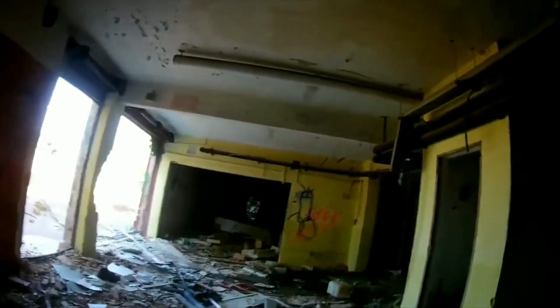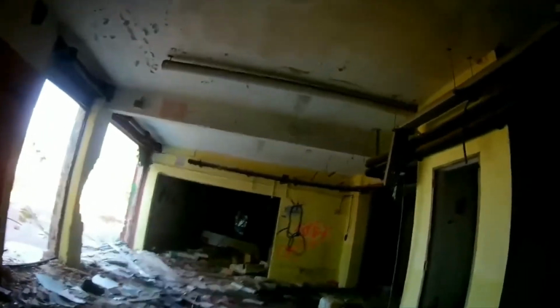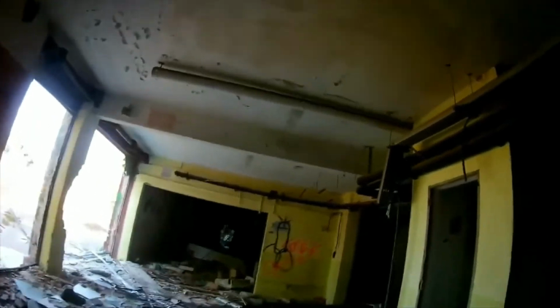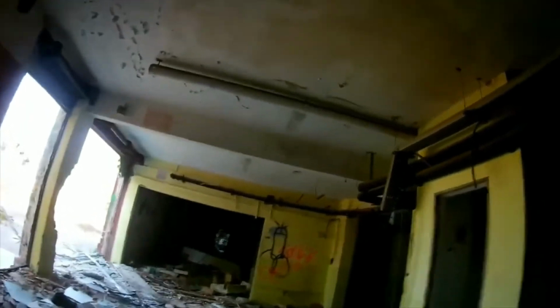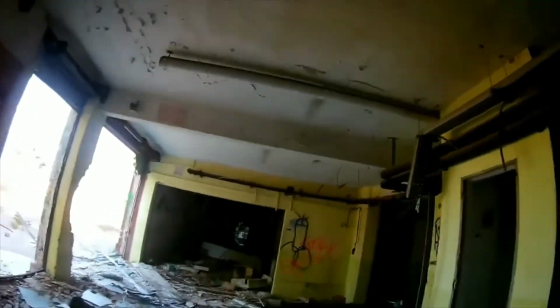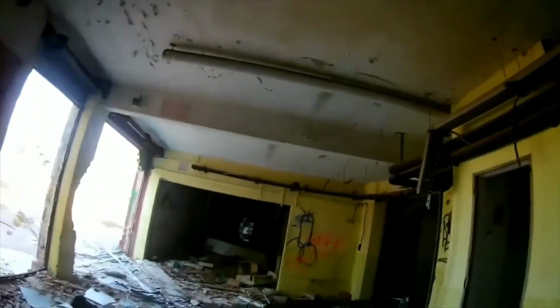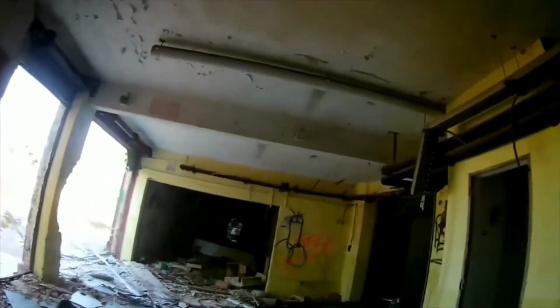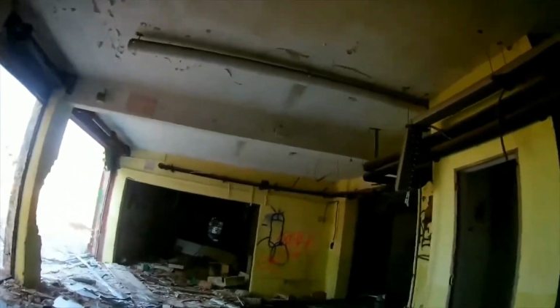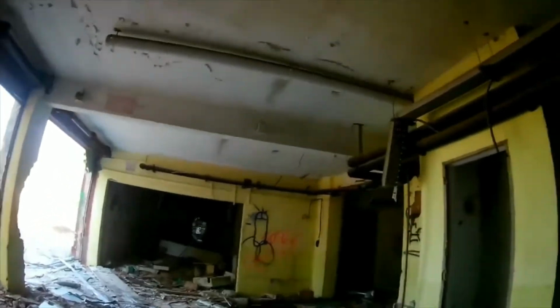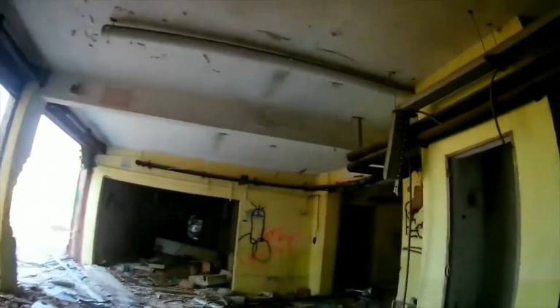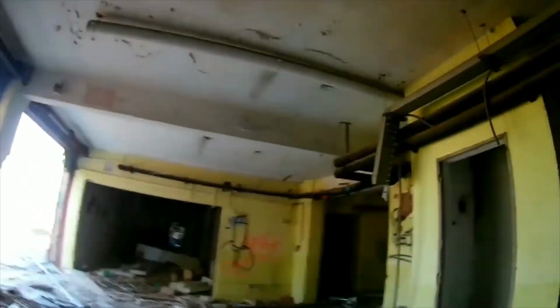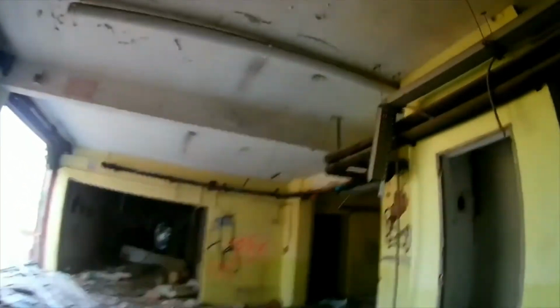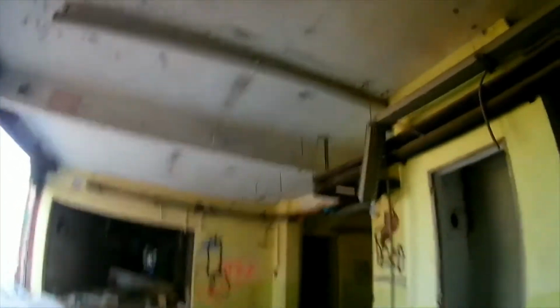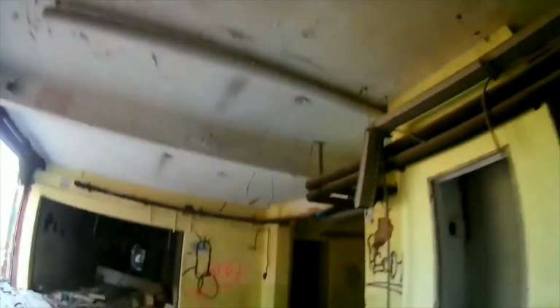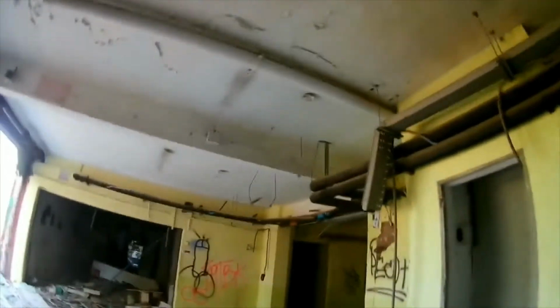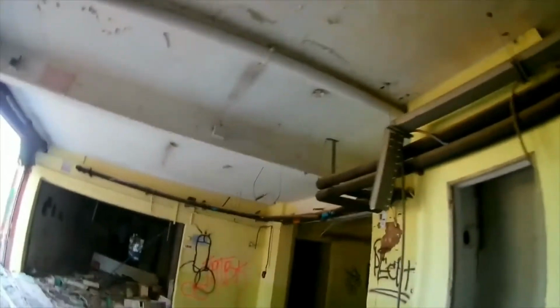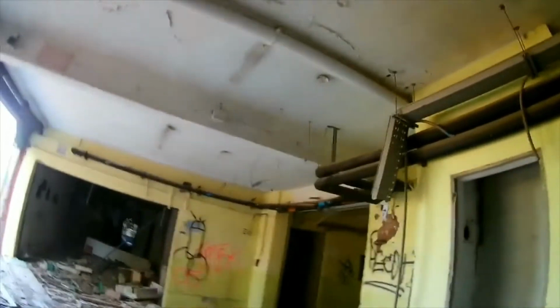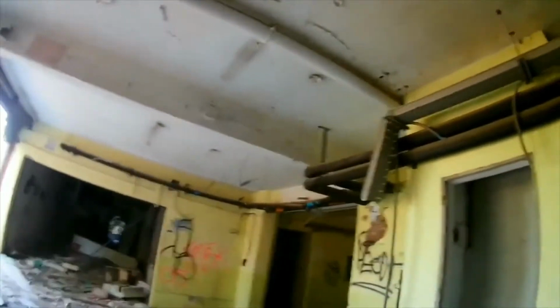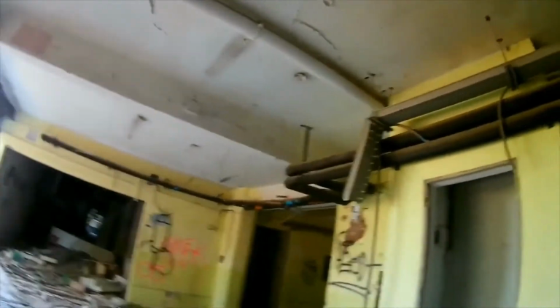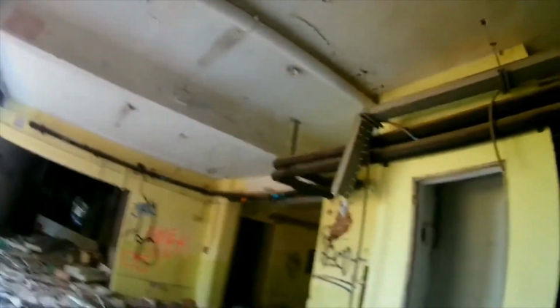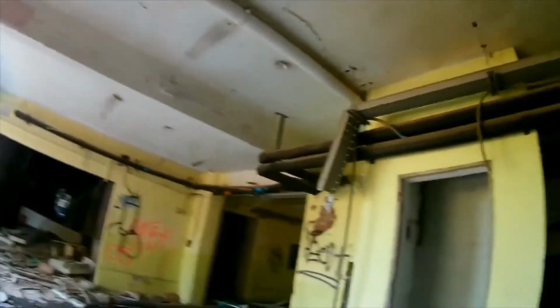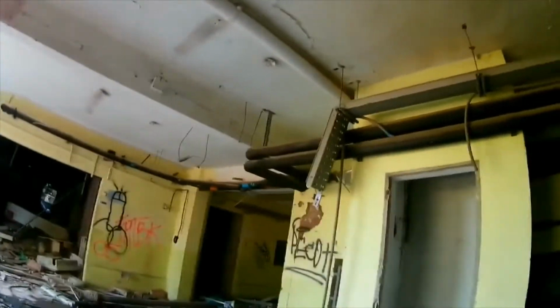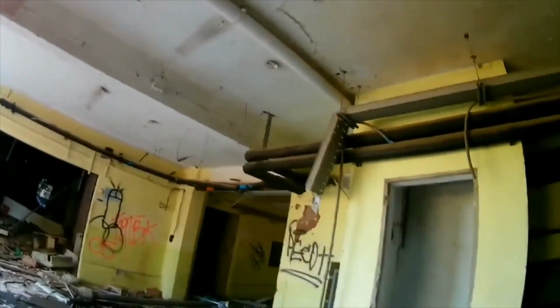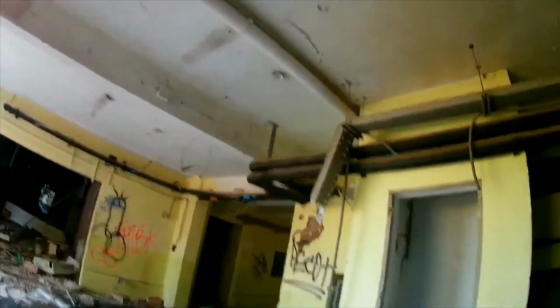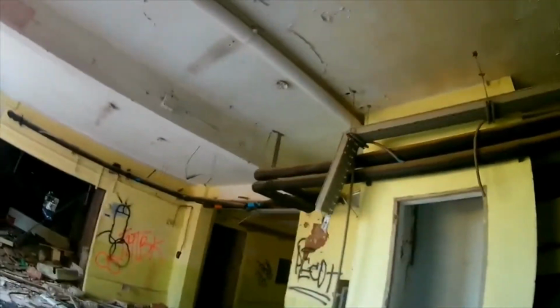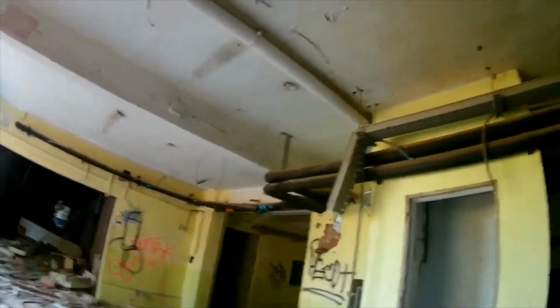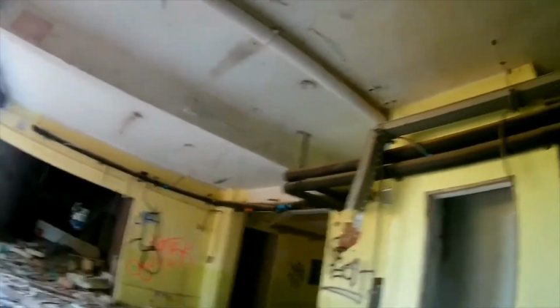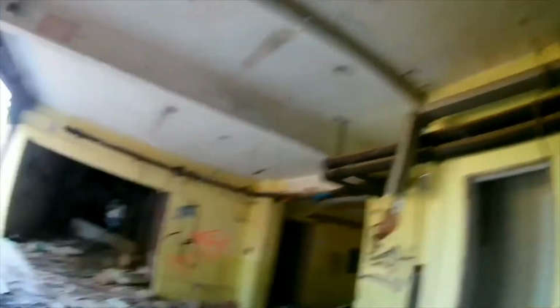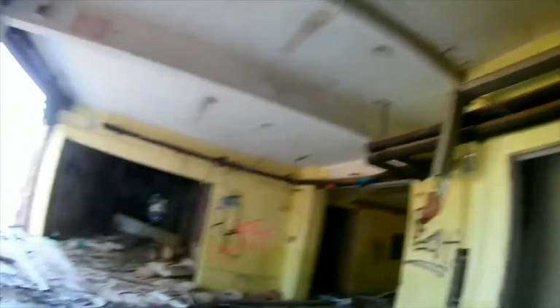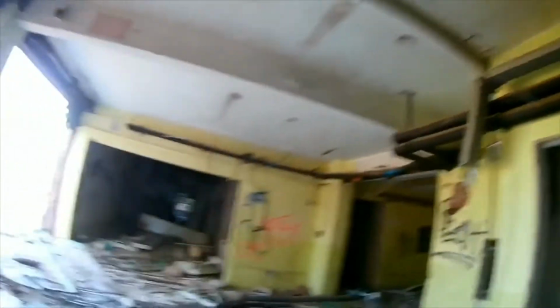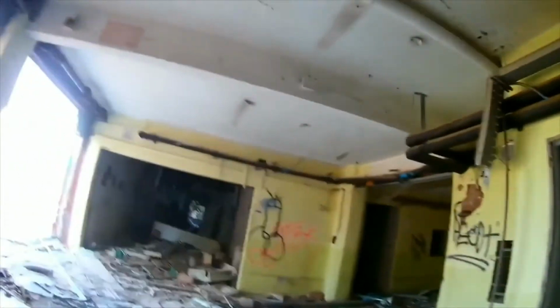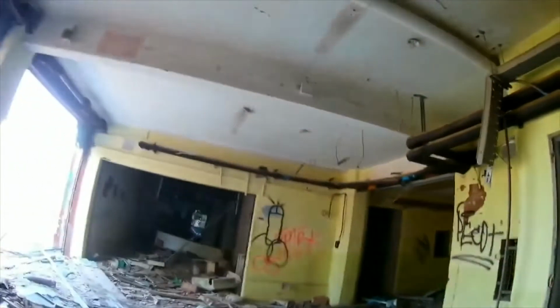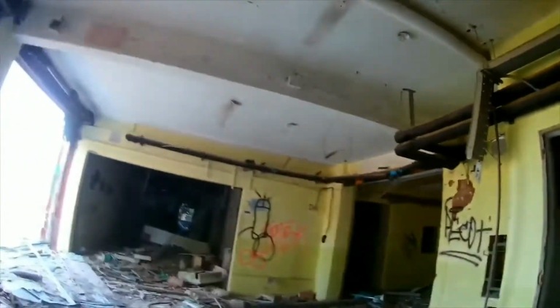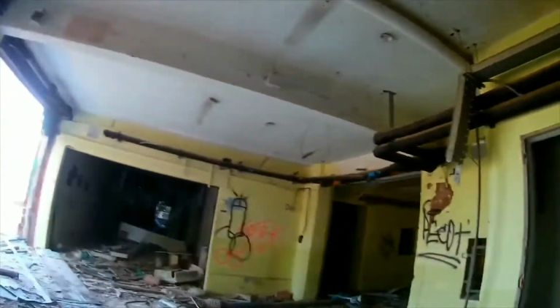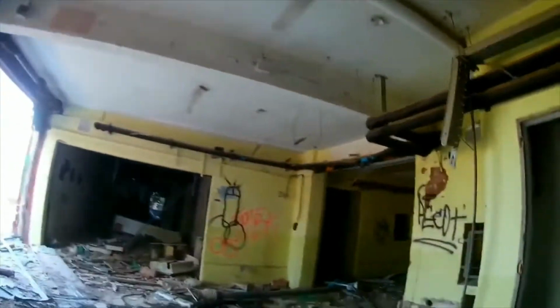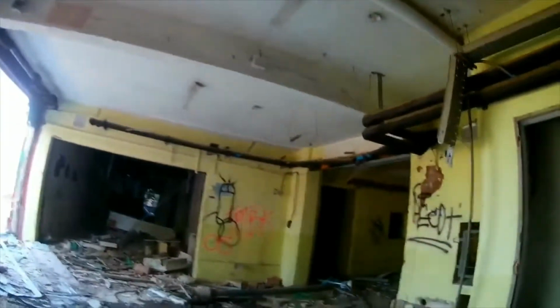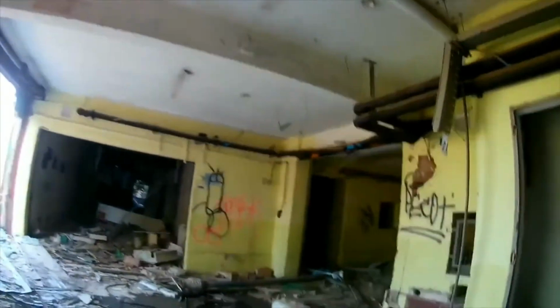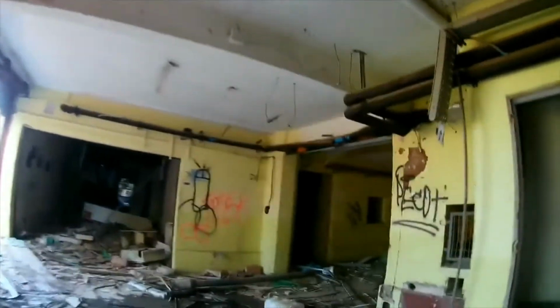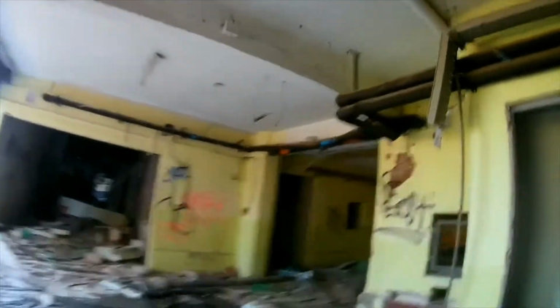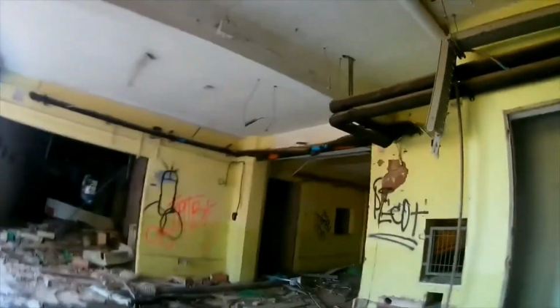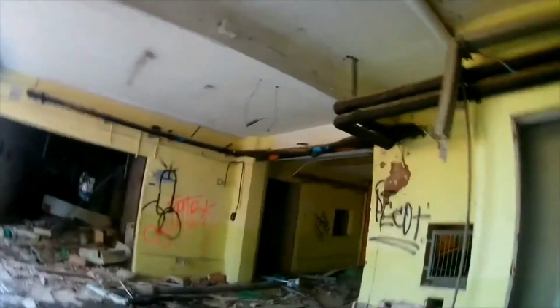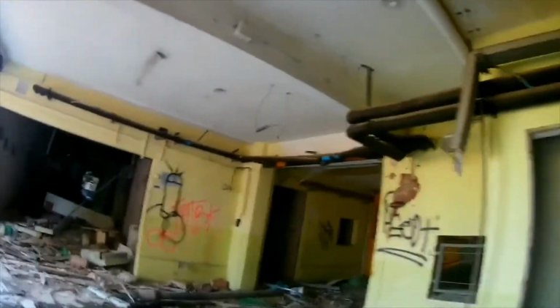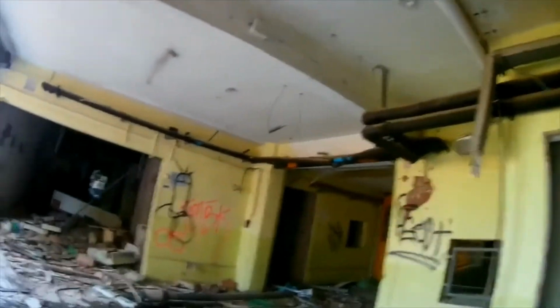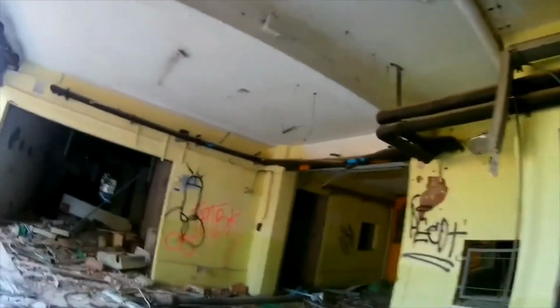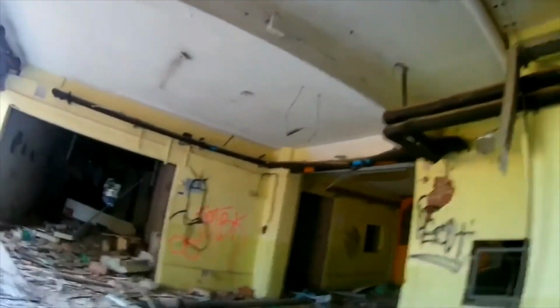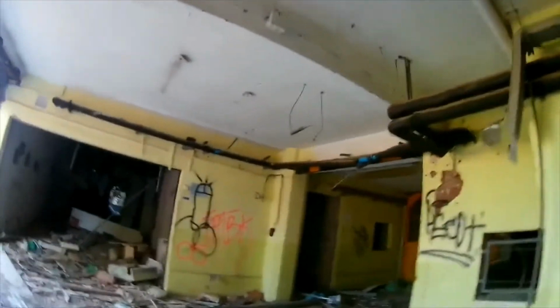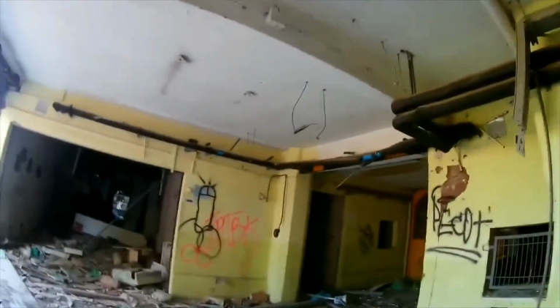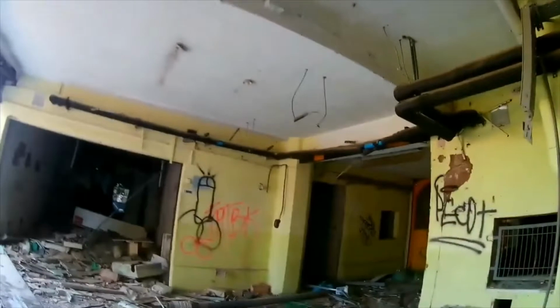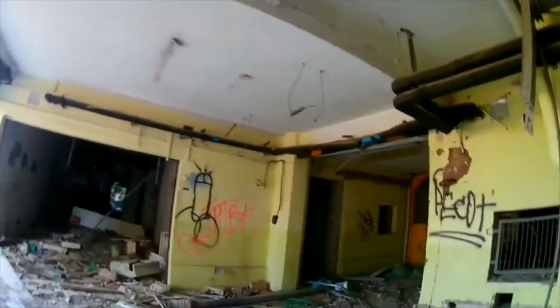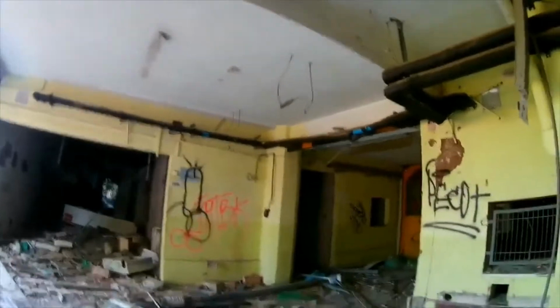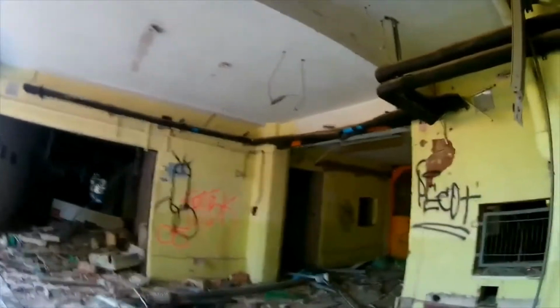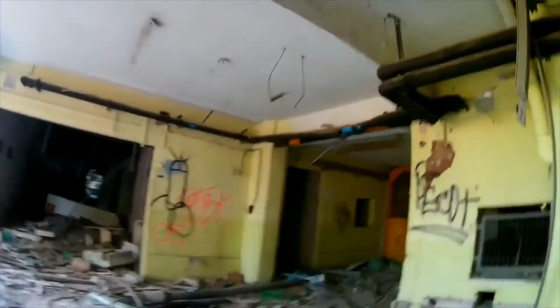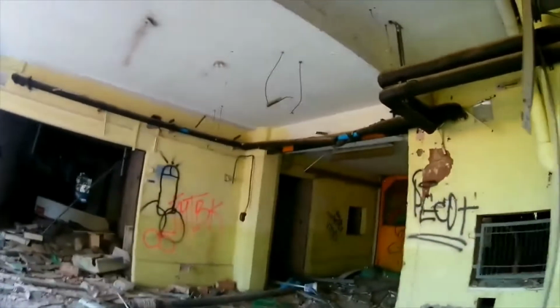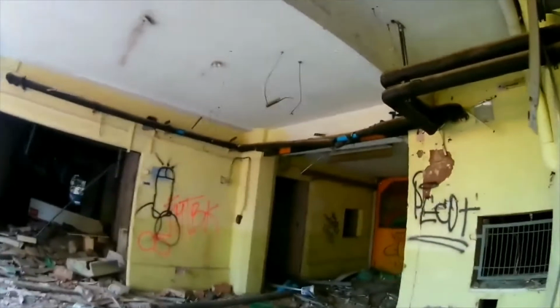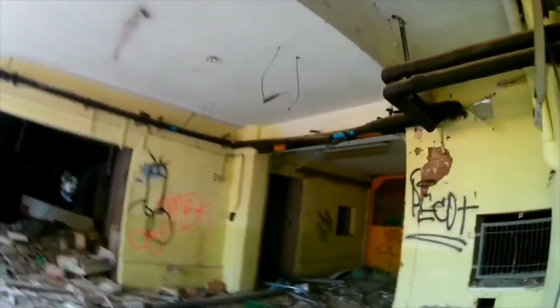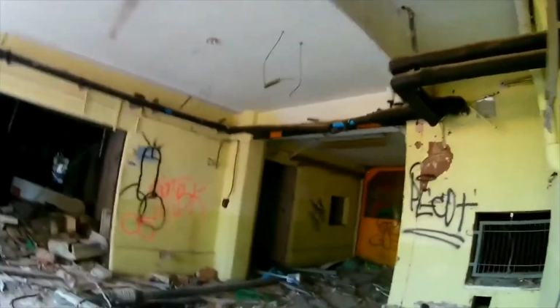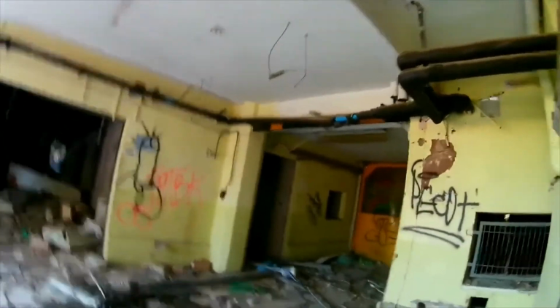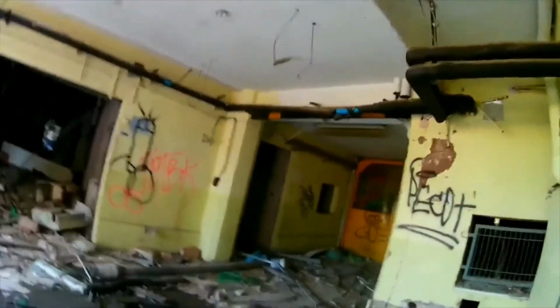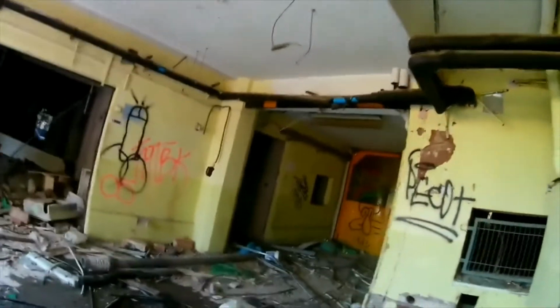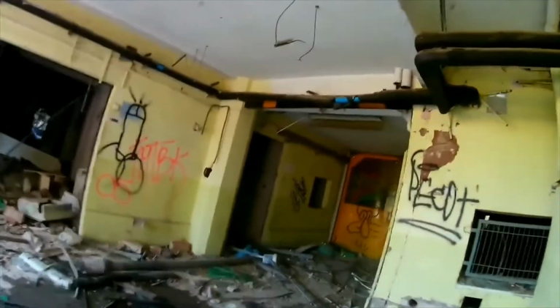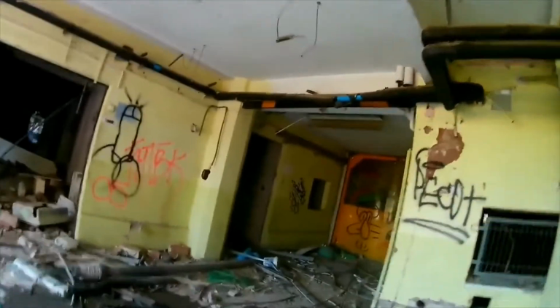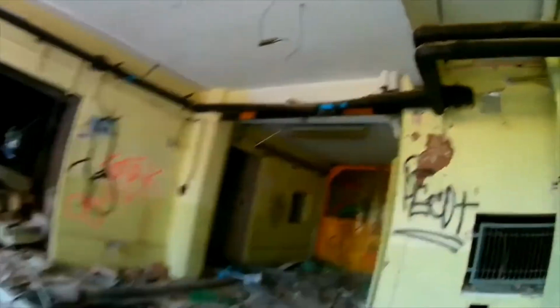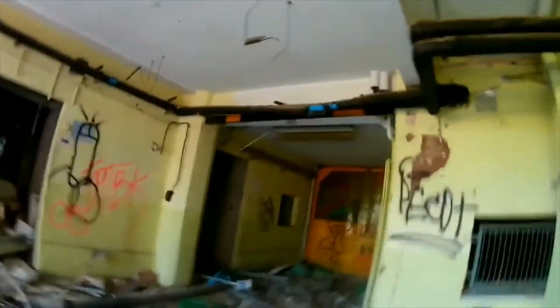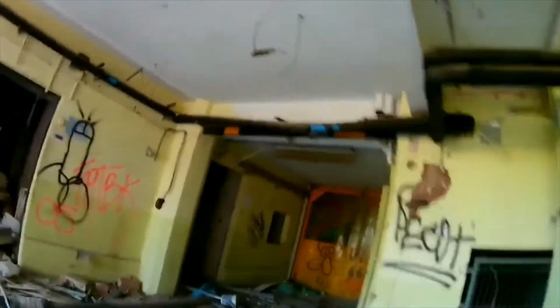Hola chavales, hoy hemos venido a un hospital abandonado y vamos a explorar a ver lo que queda de él. Vamos.